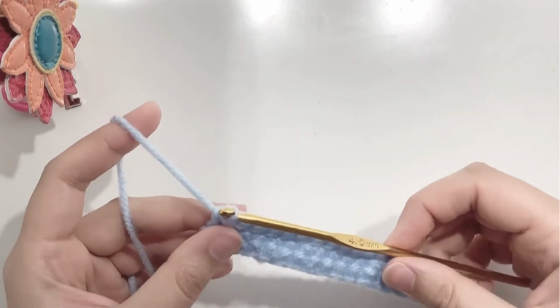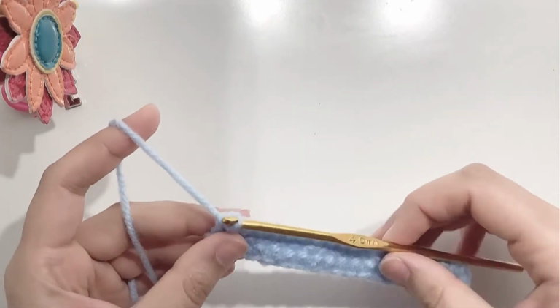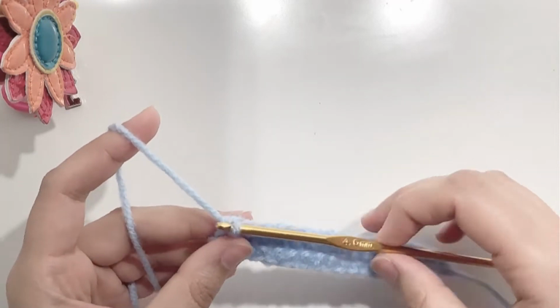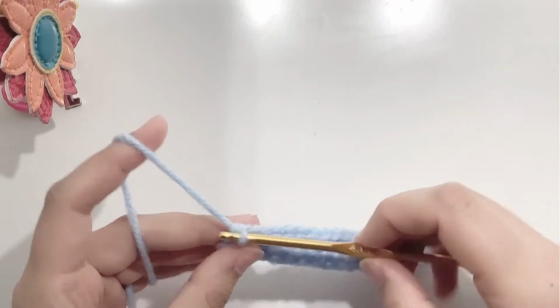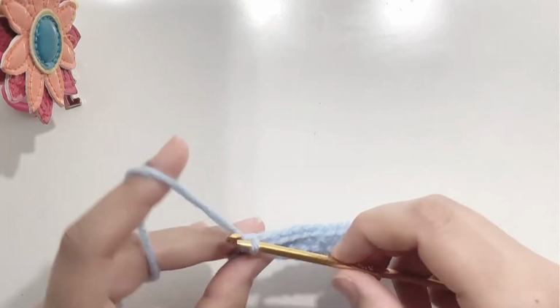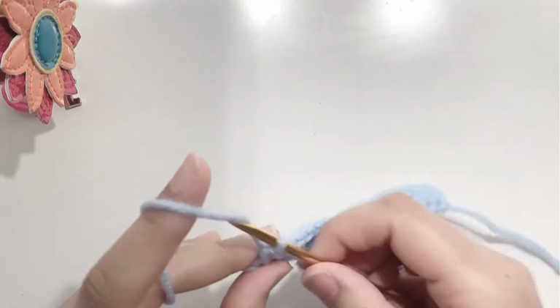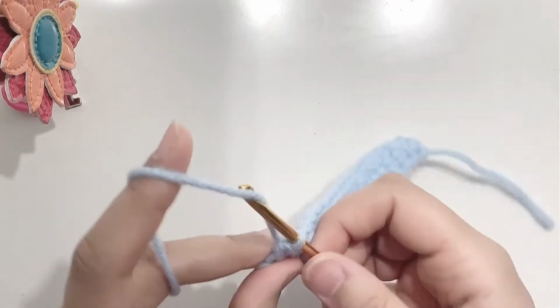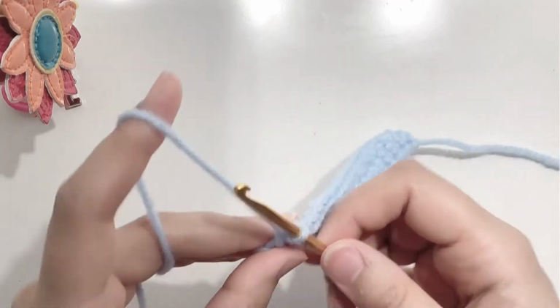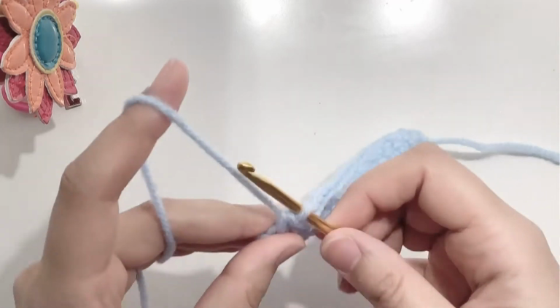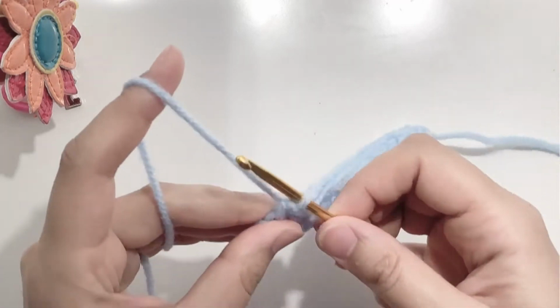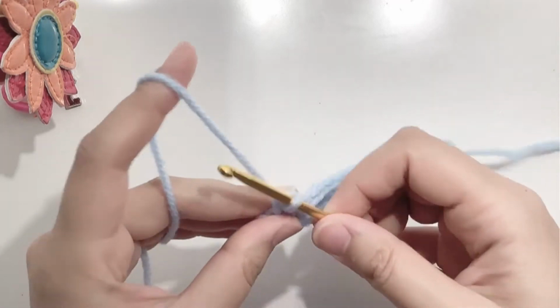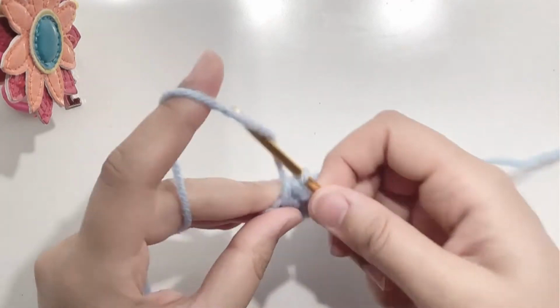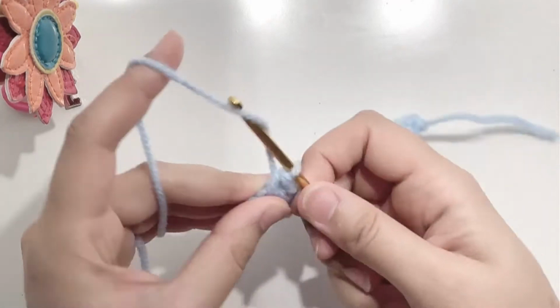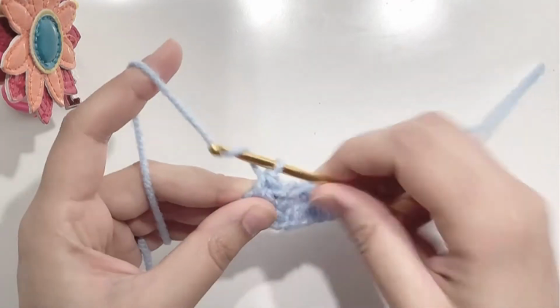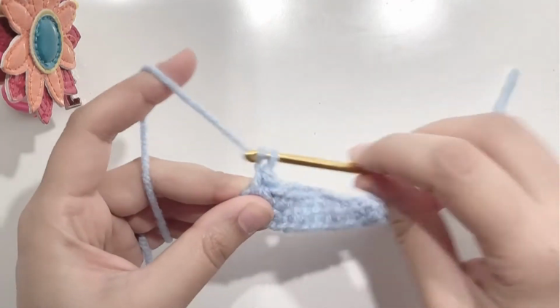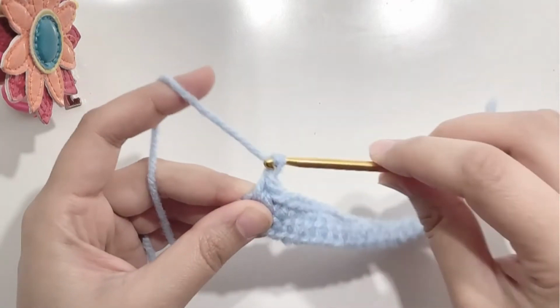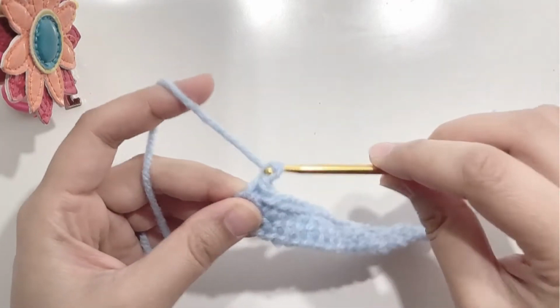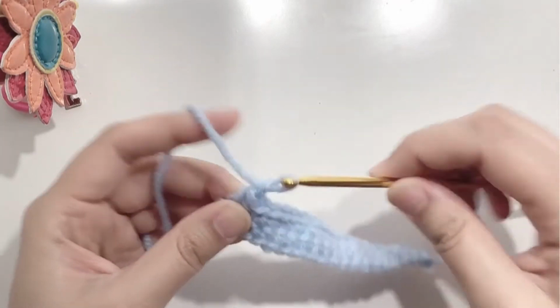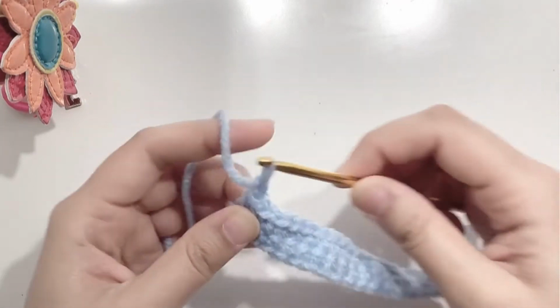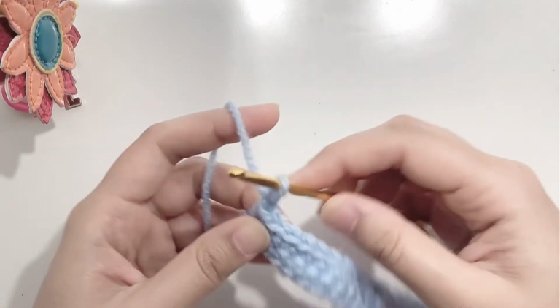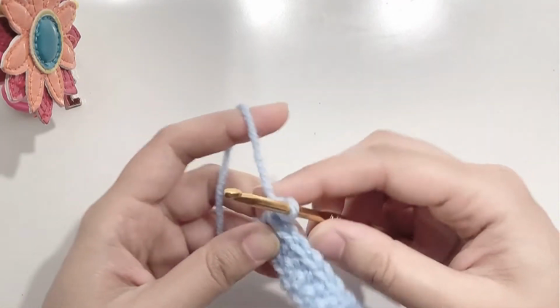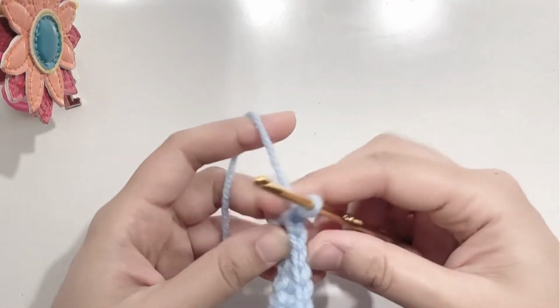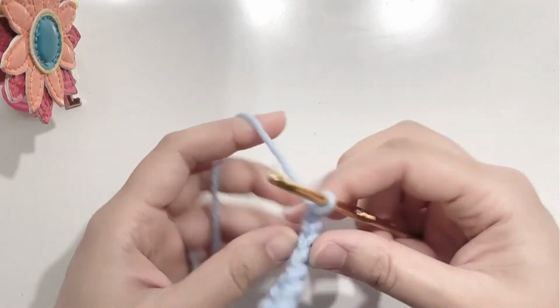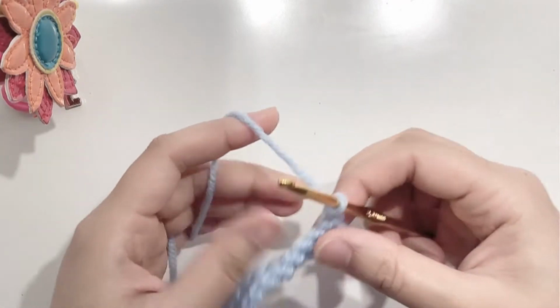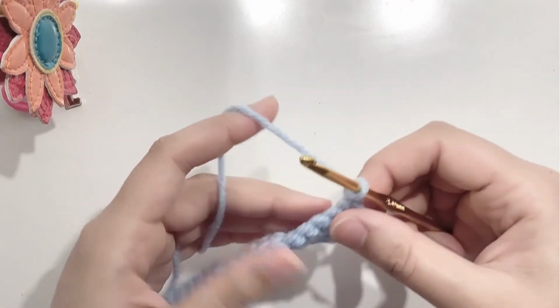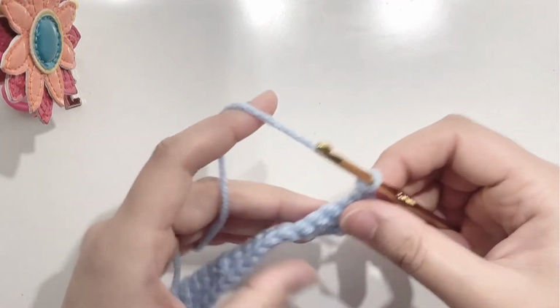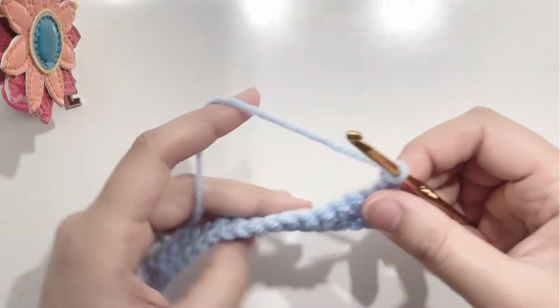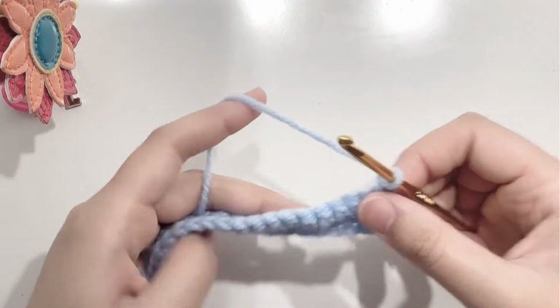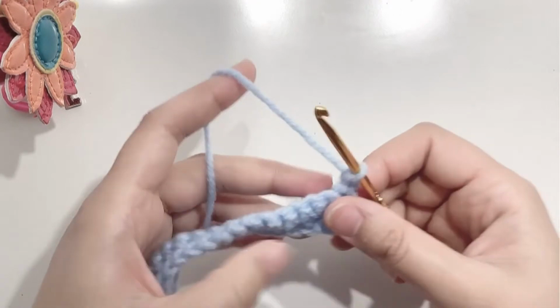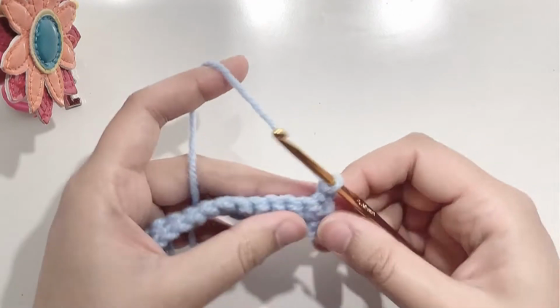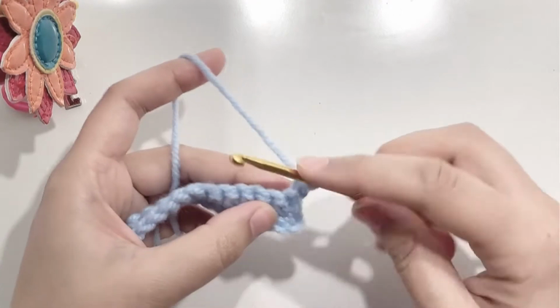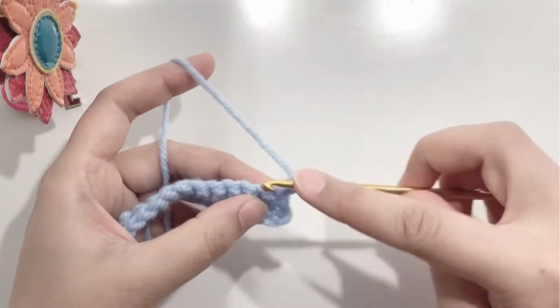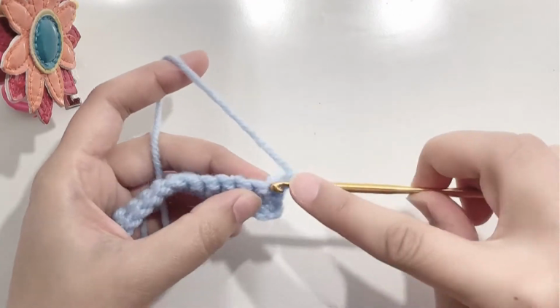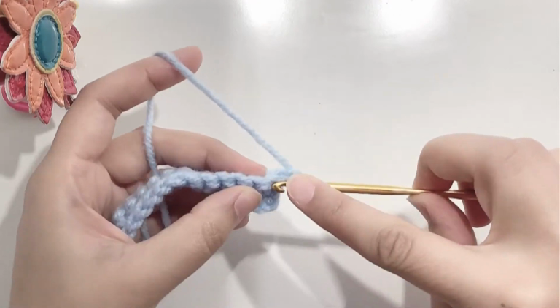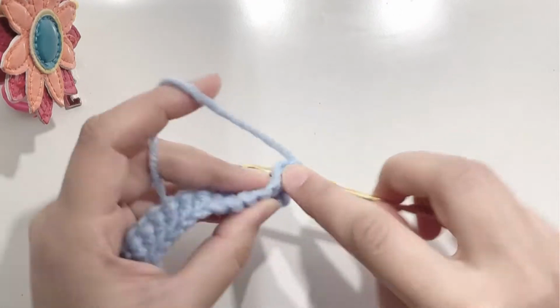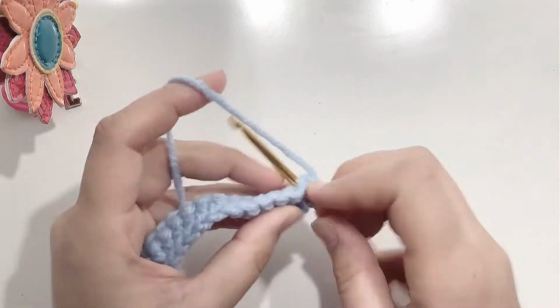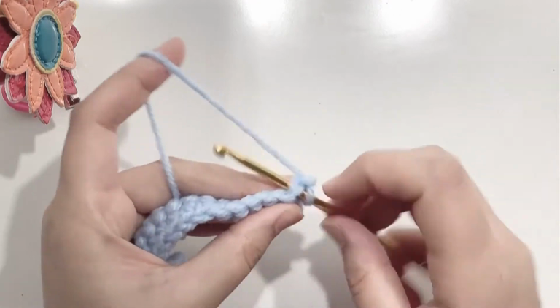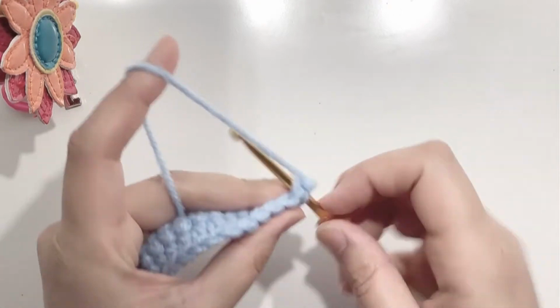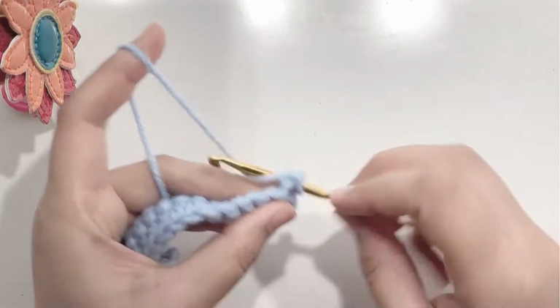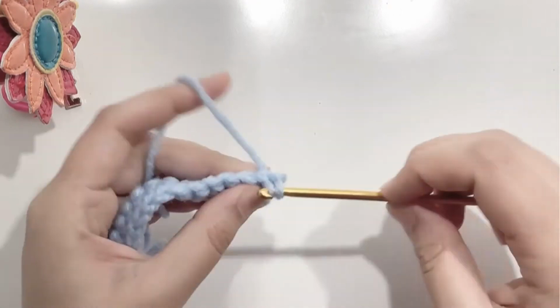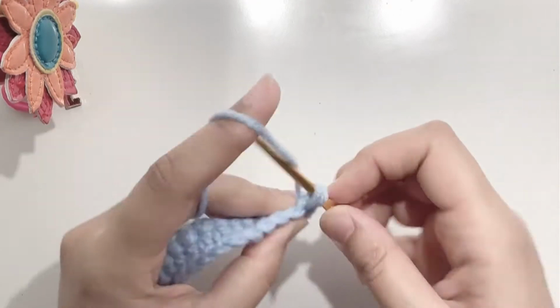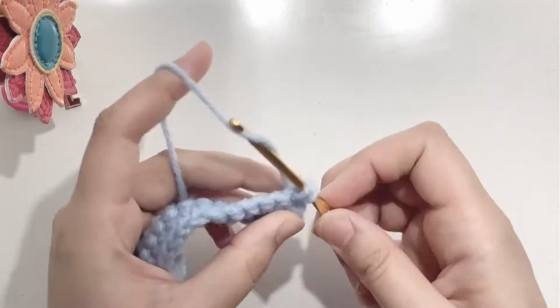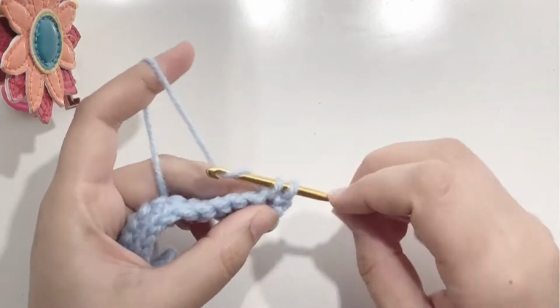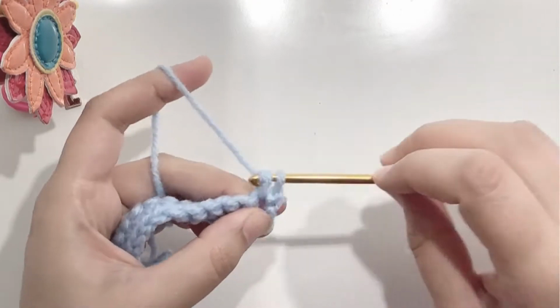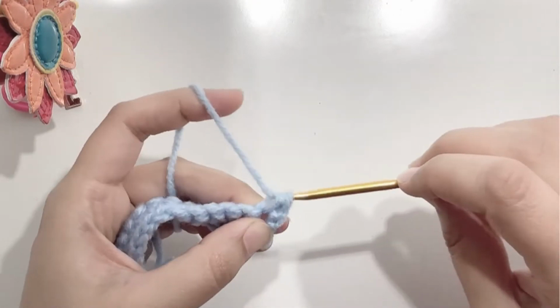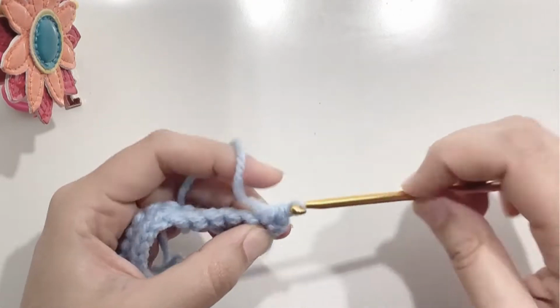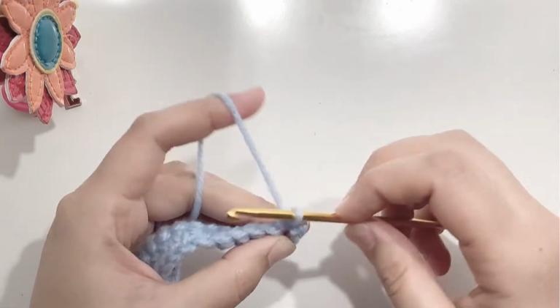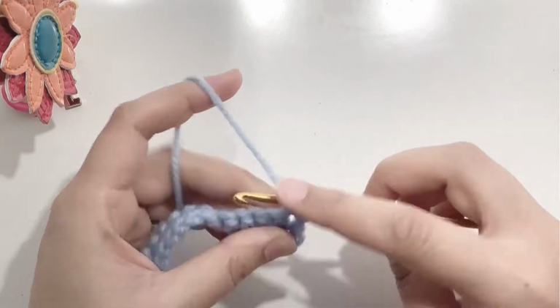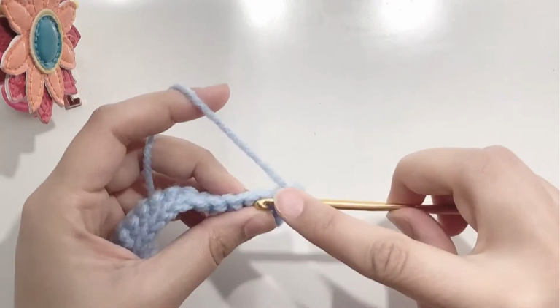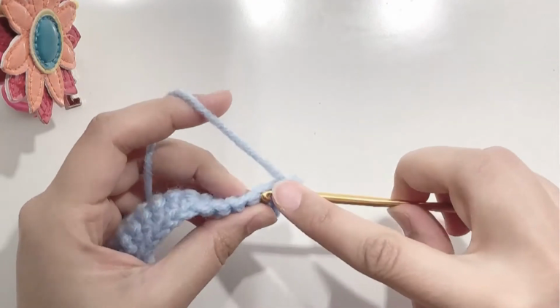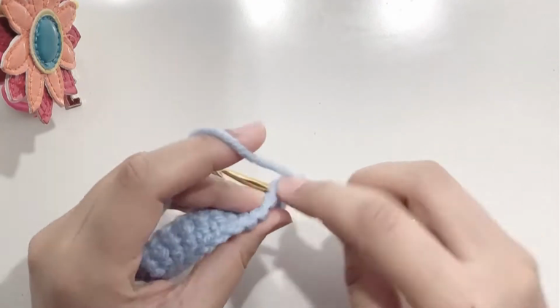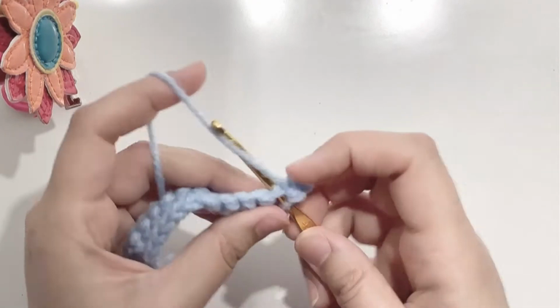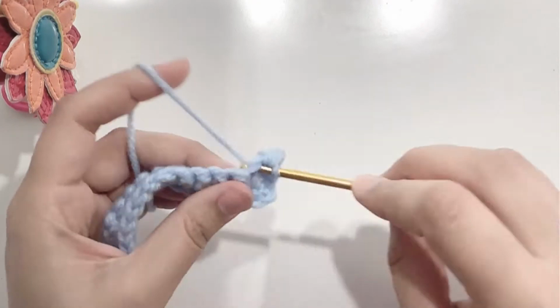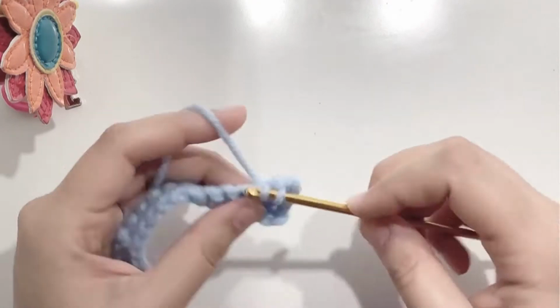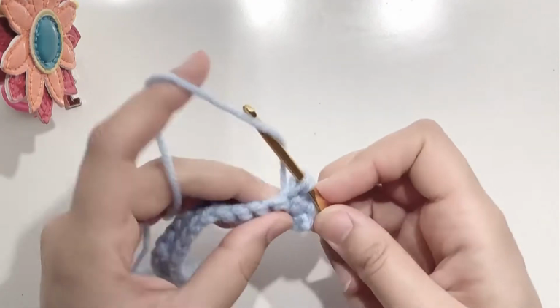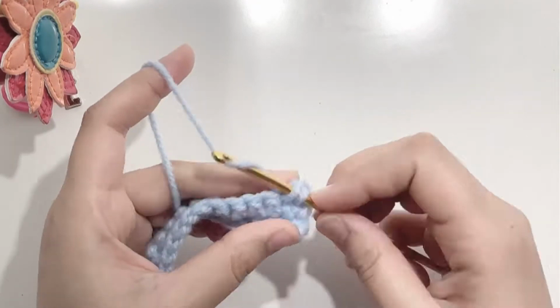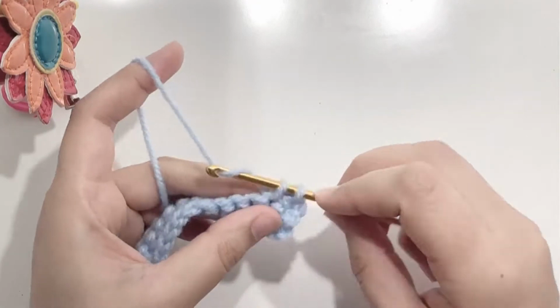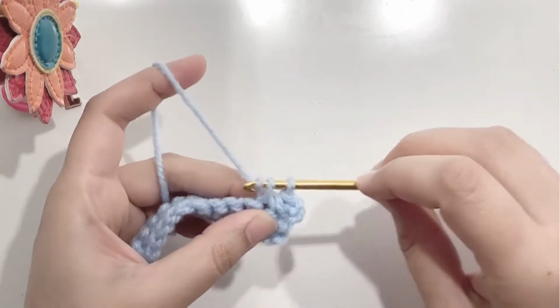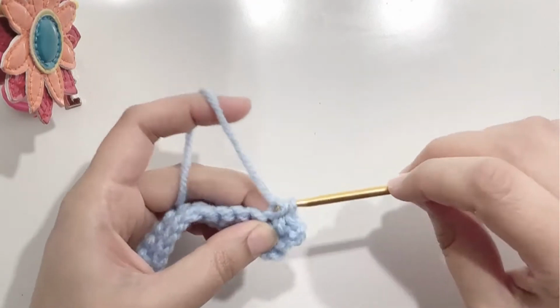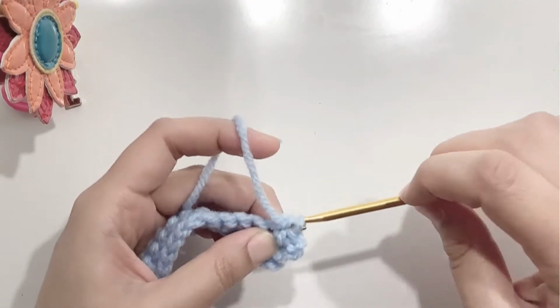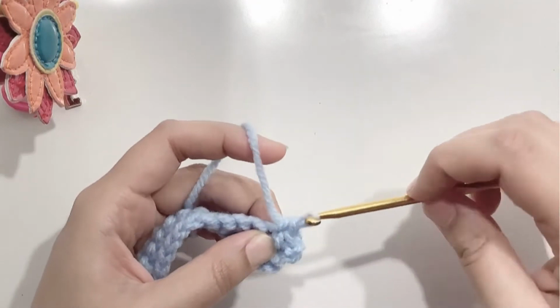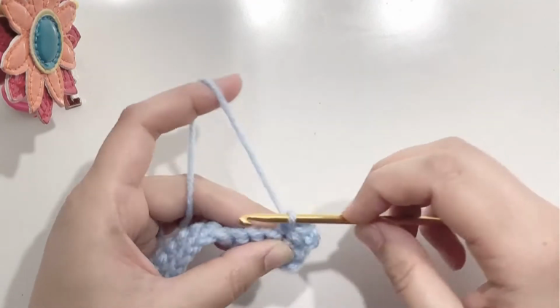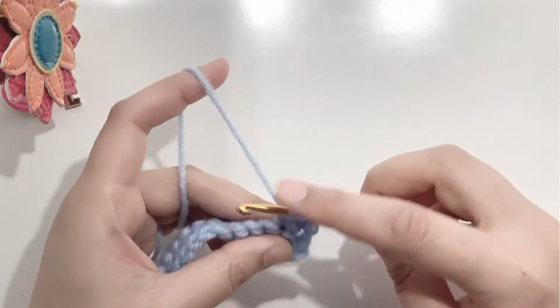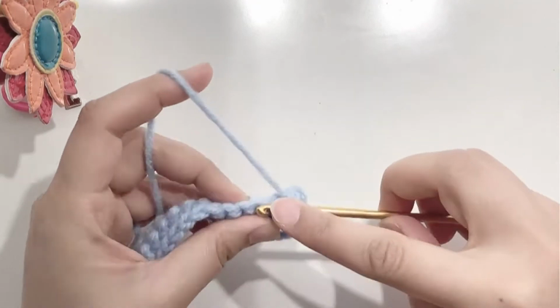At the end of the row, chain 1 and turn your work. Make 1 single crochet in each stitch — this is your third row.